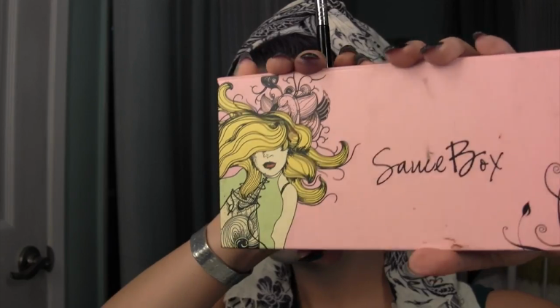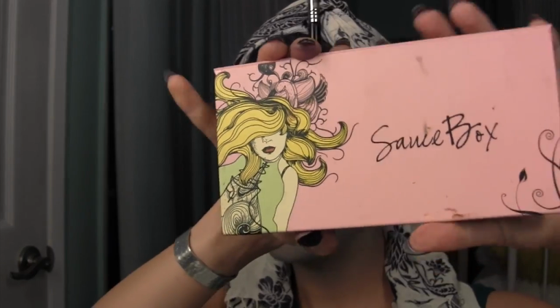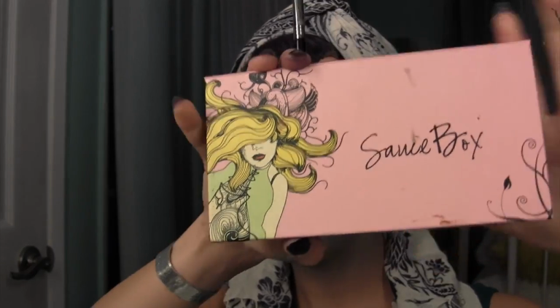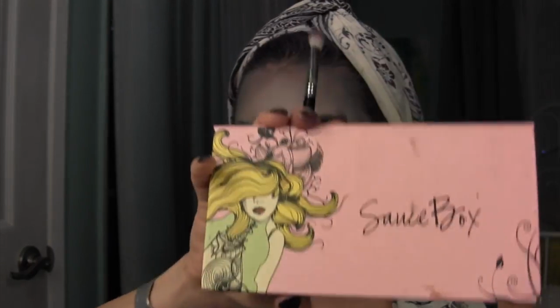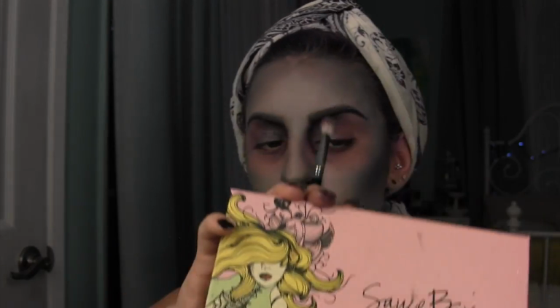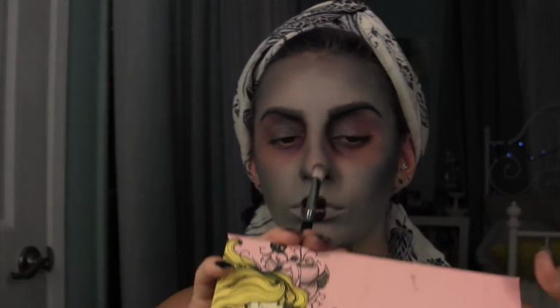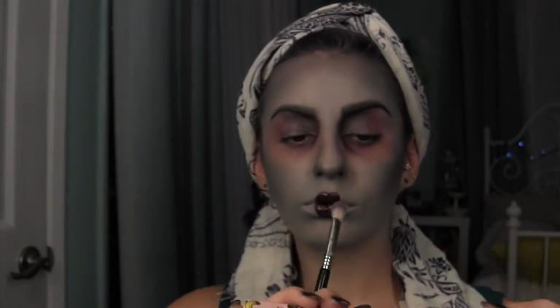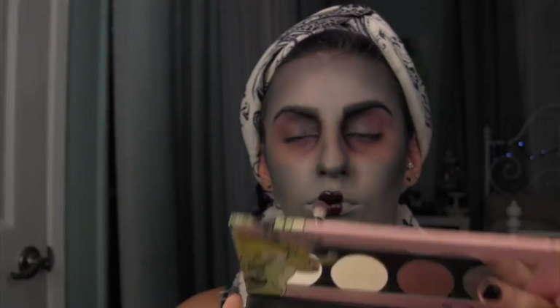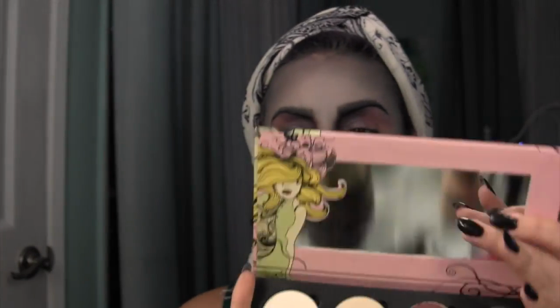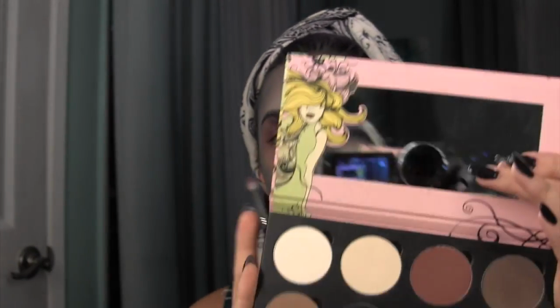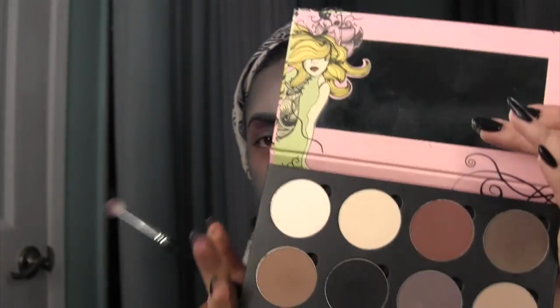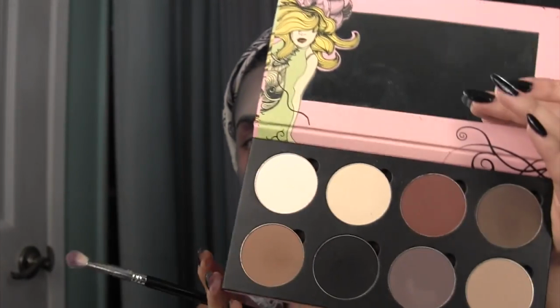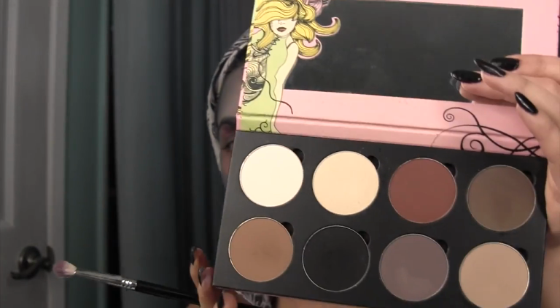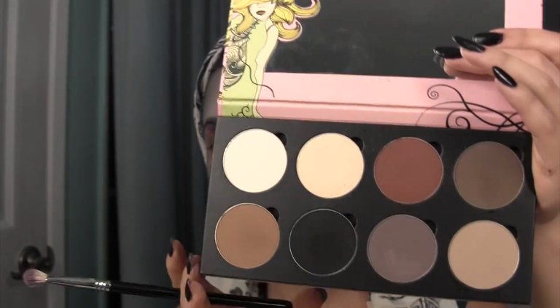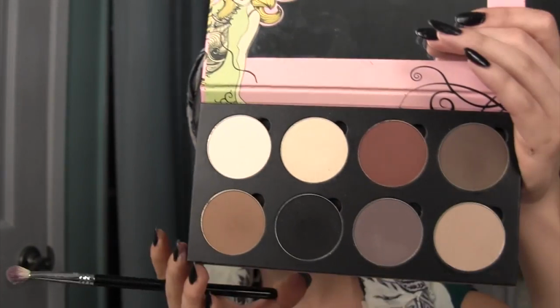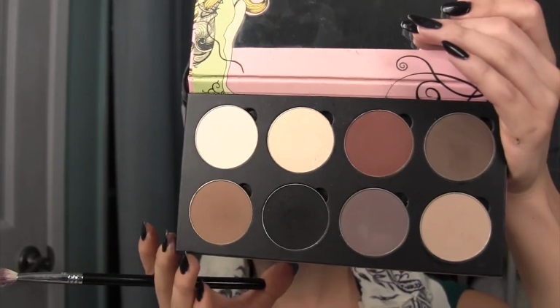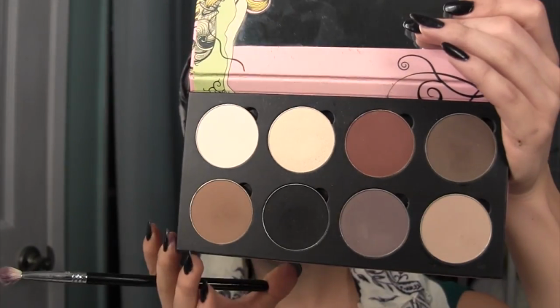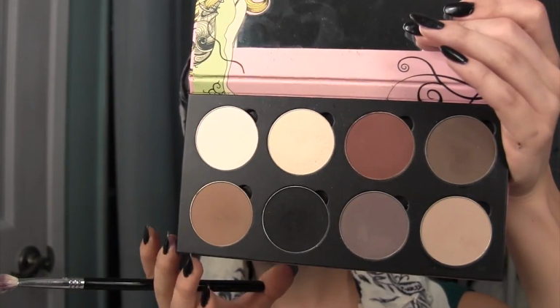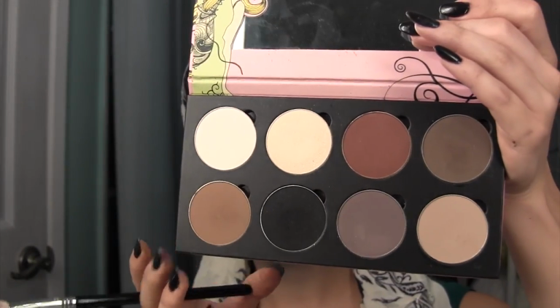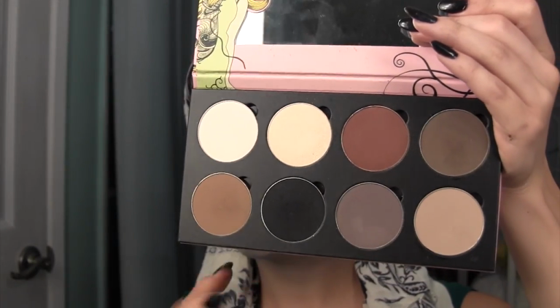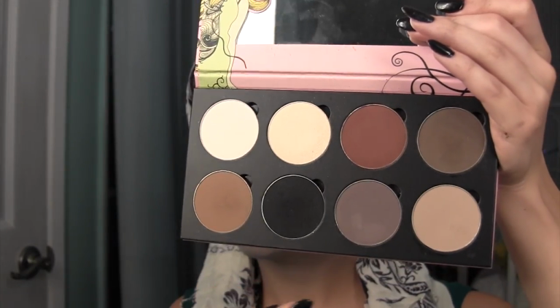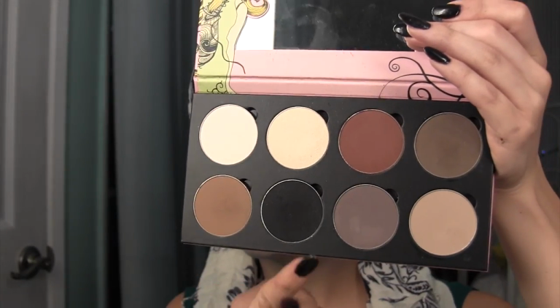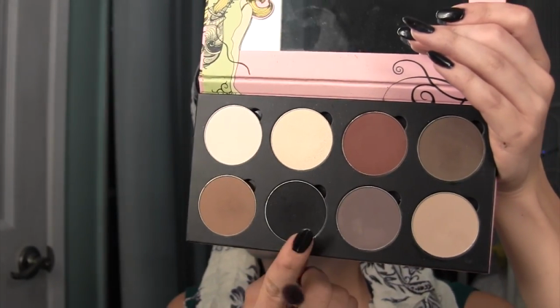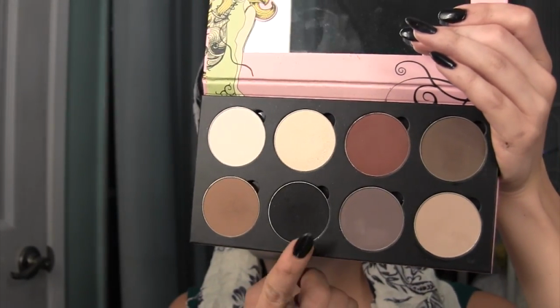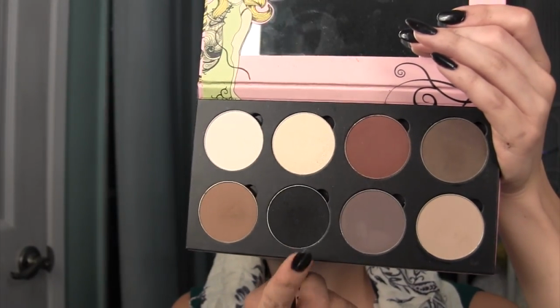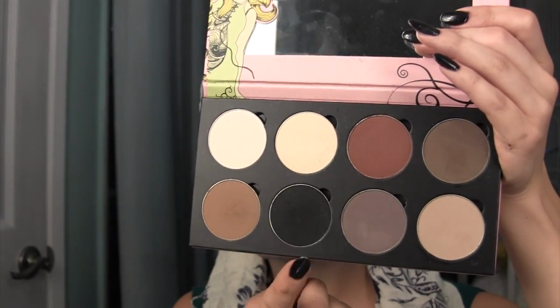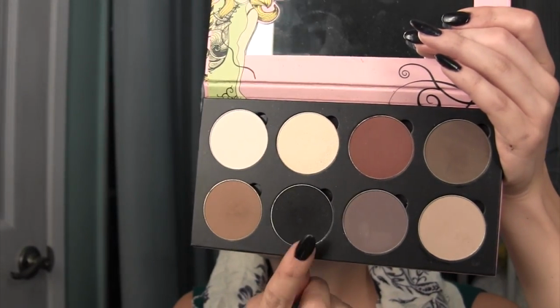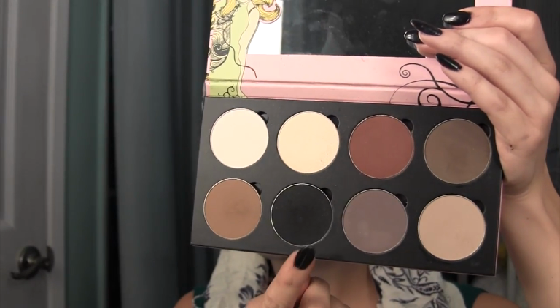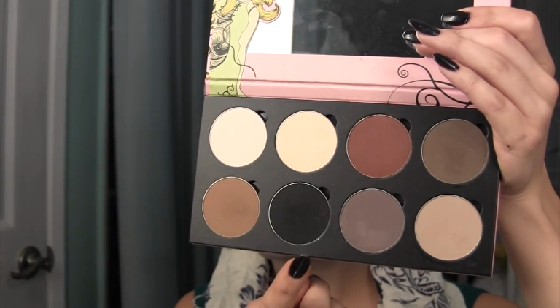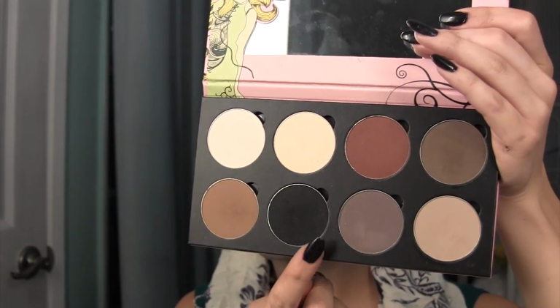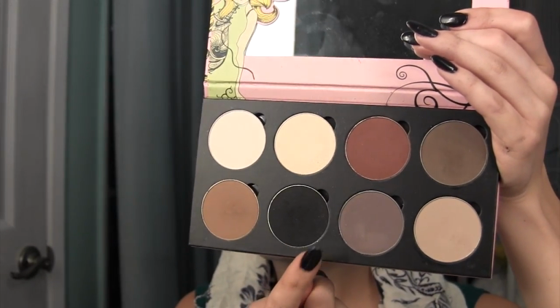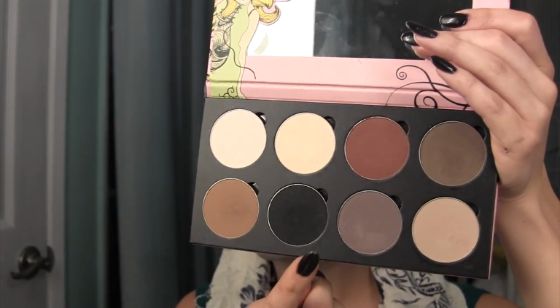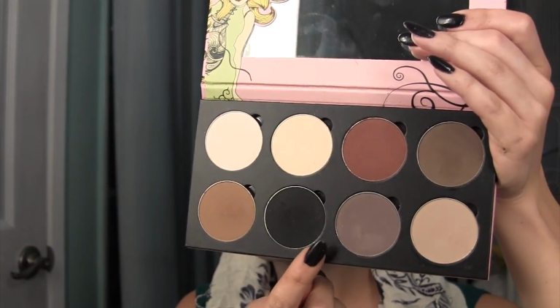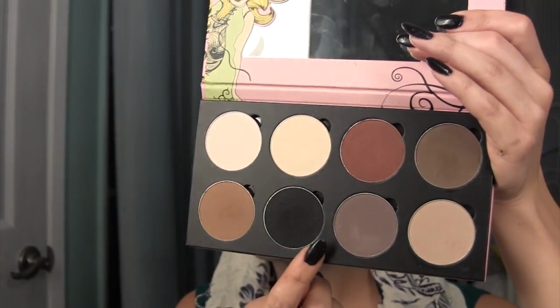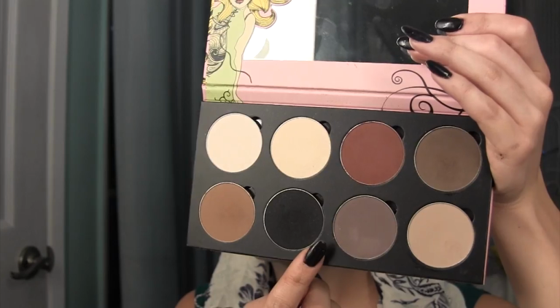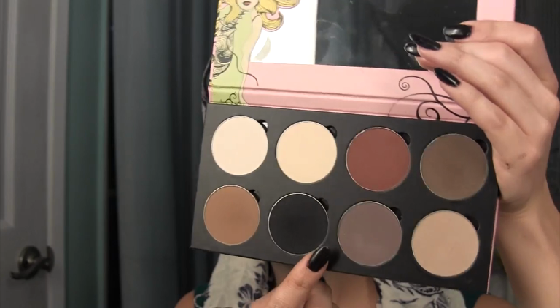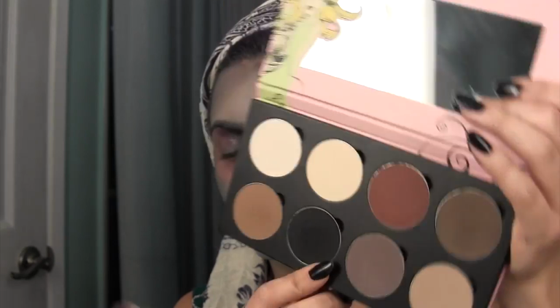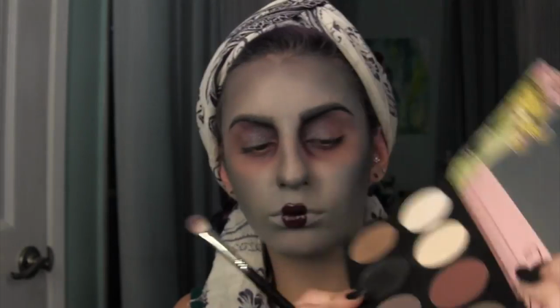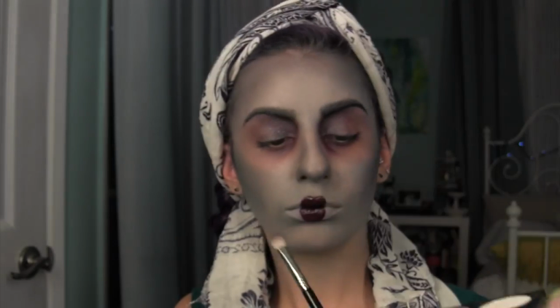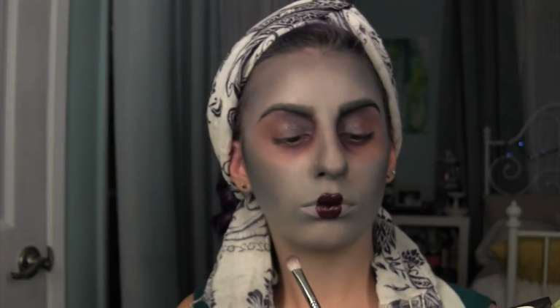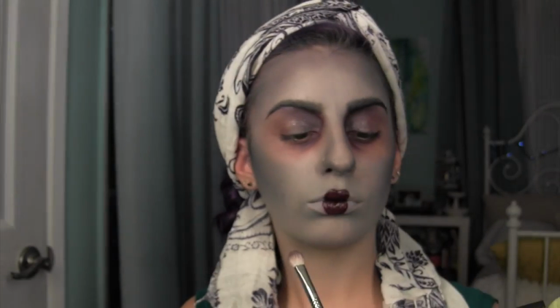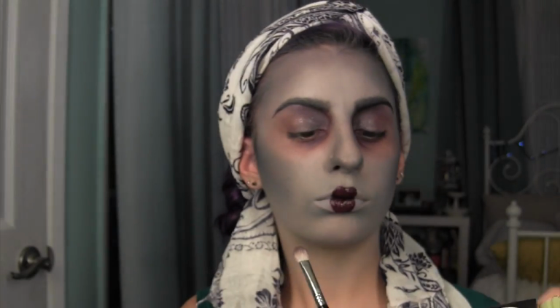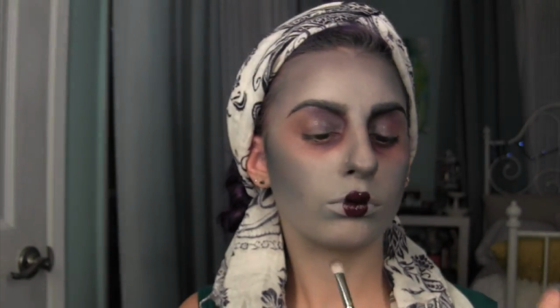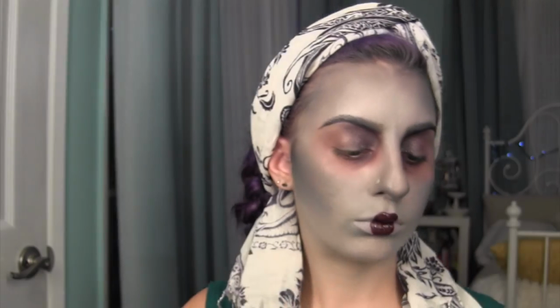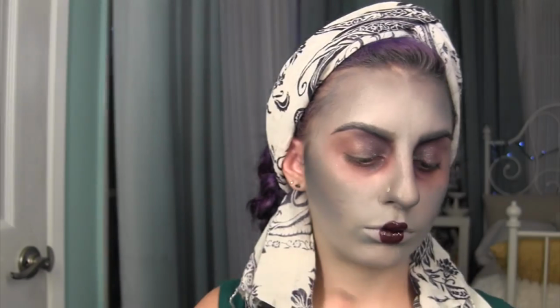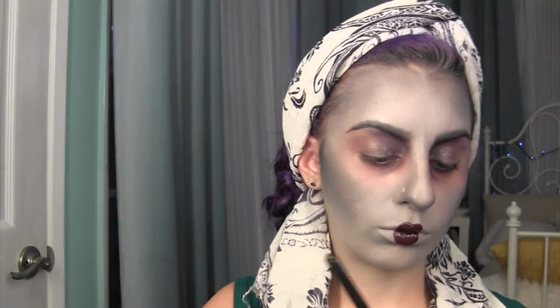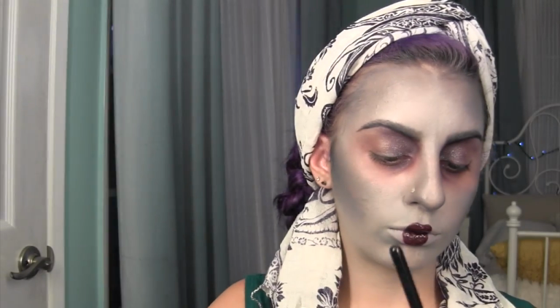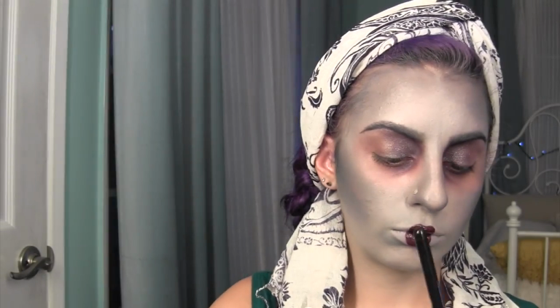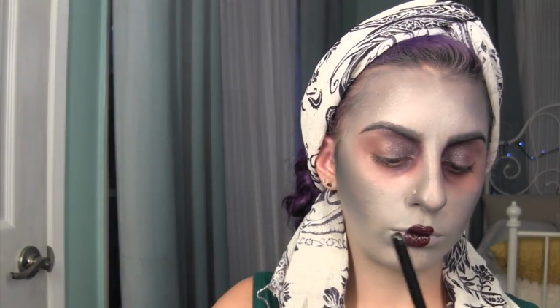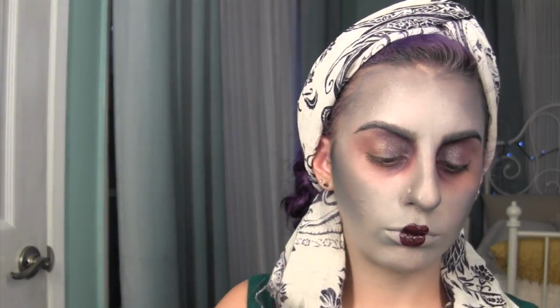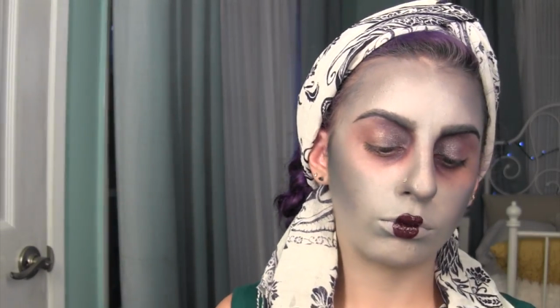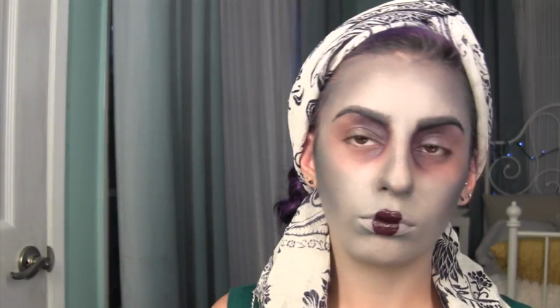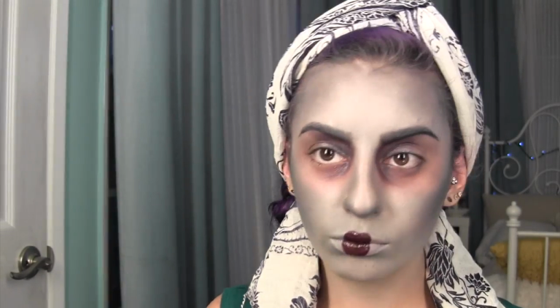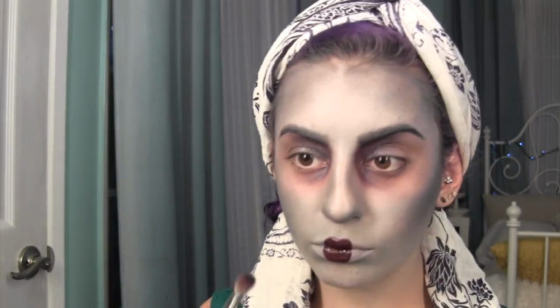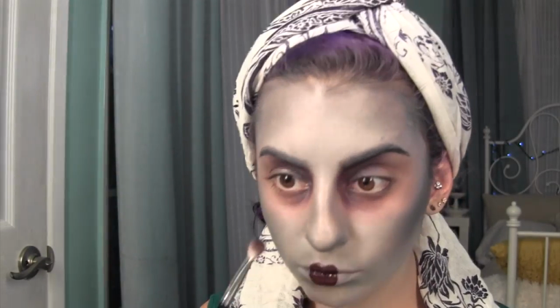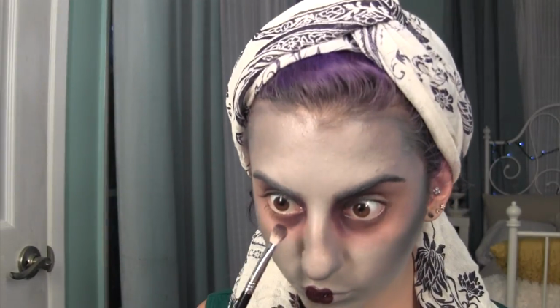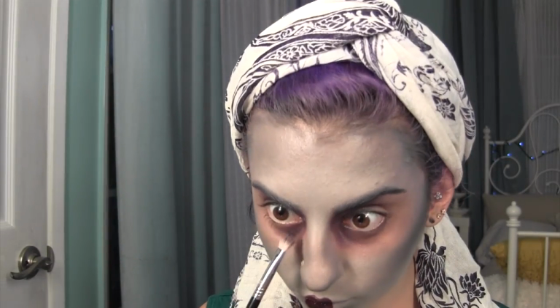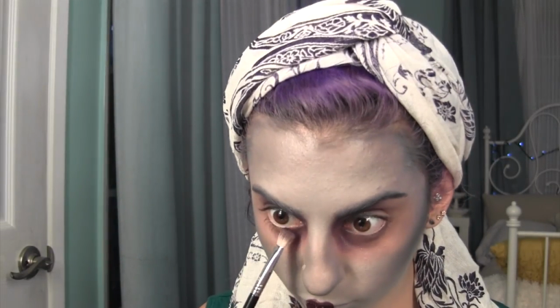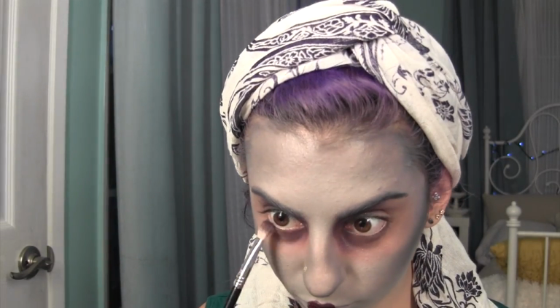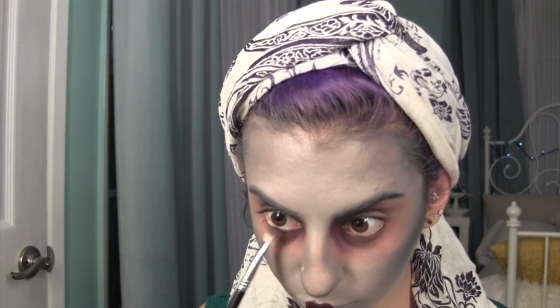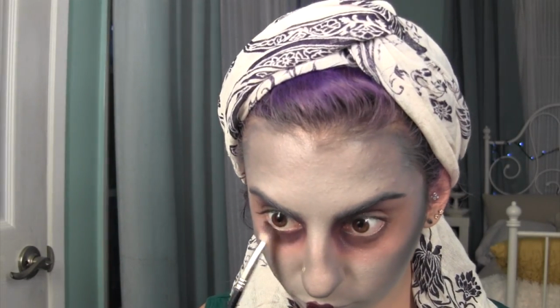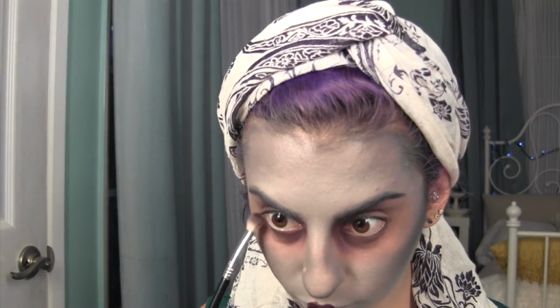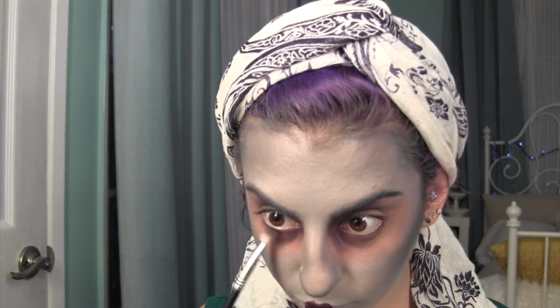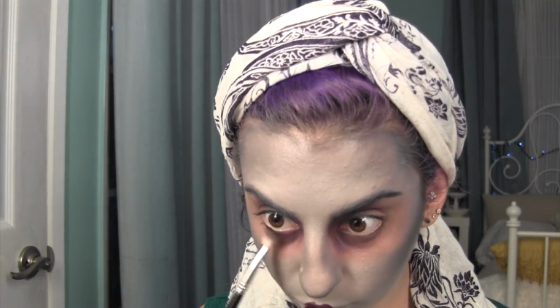Taking my Saucebox palette, I am going to be taking this black color and just going underneath my eyes, kind of creating a little smokey look.